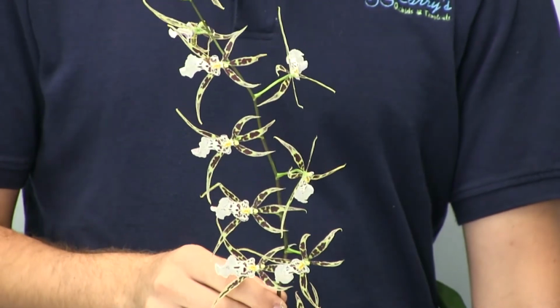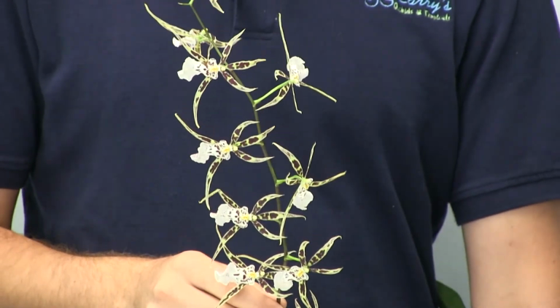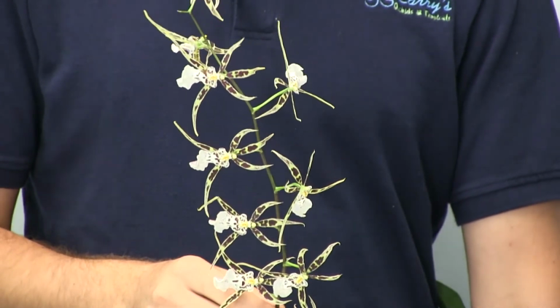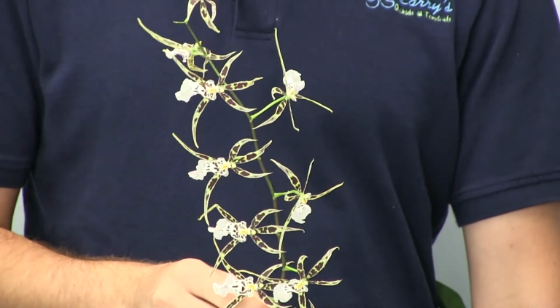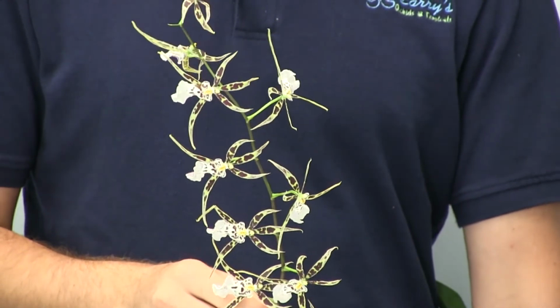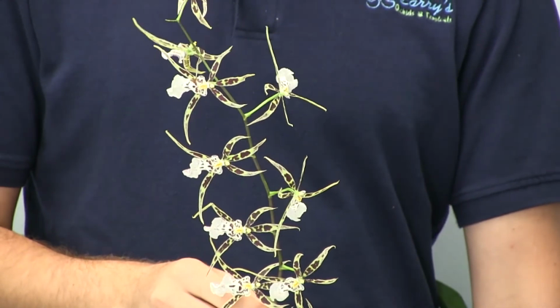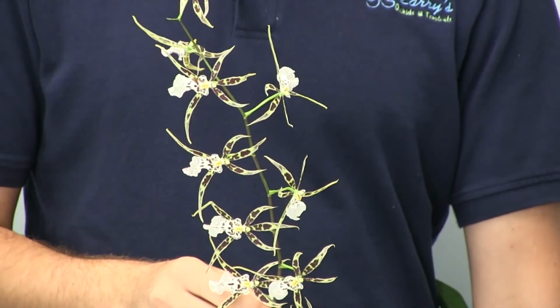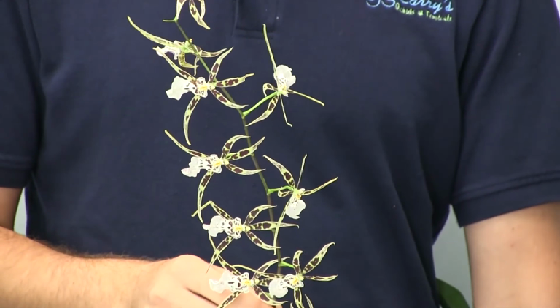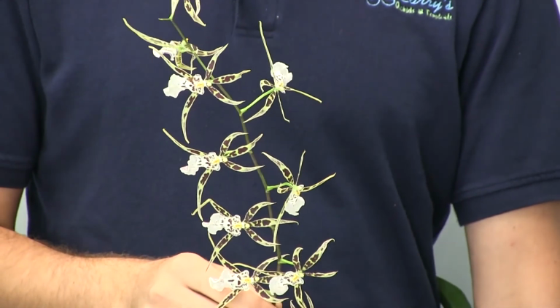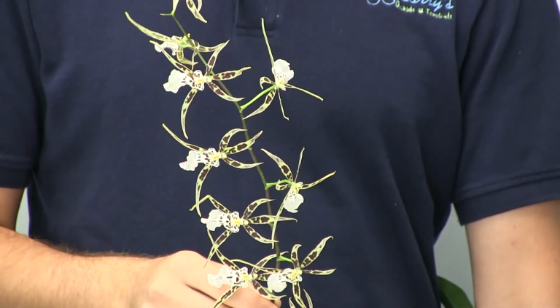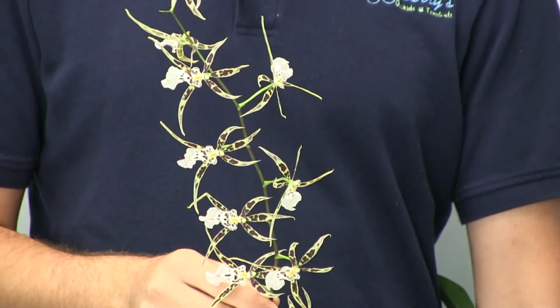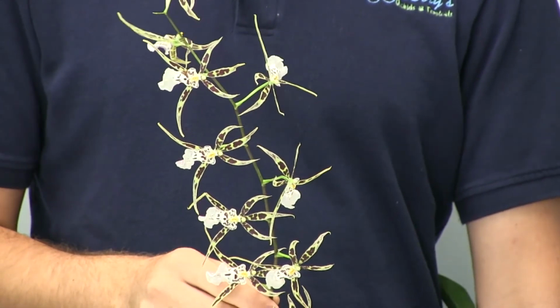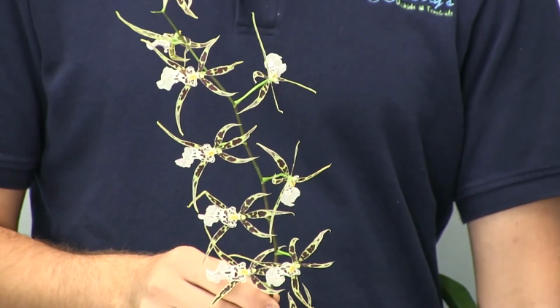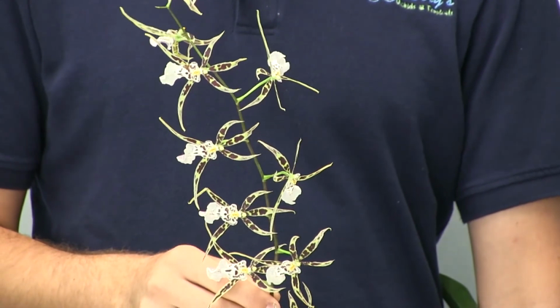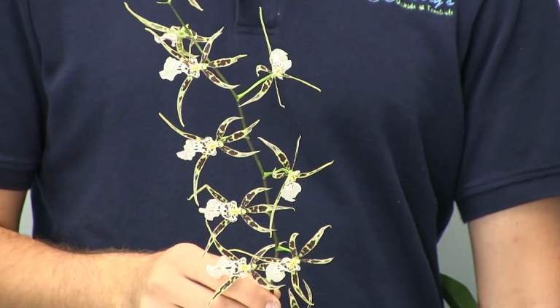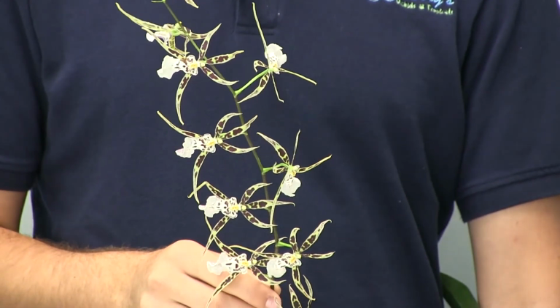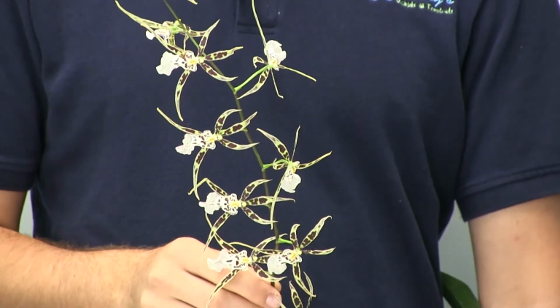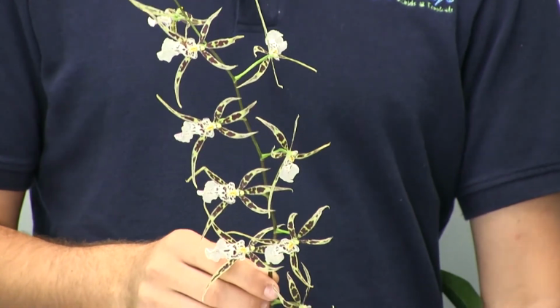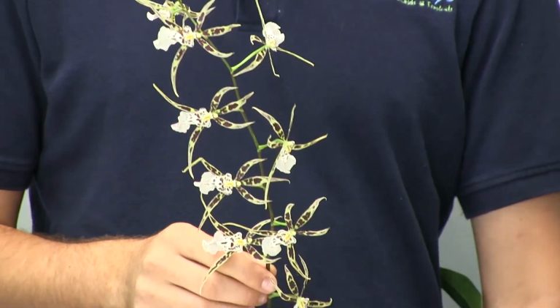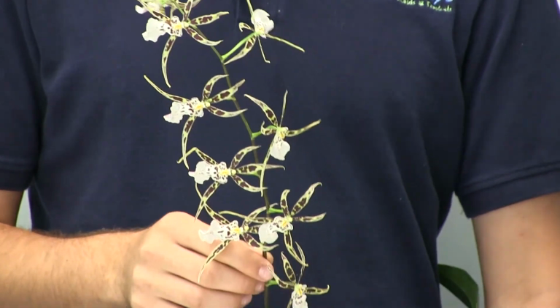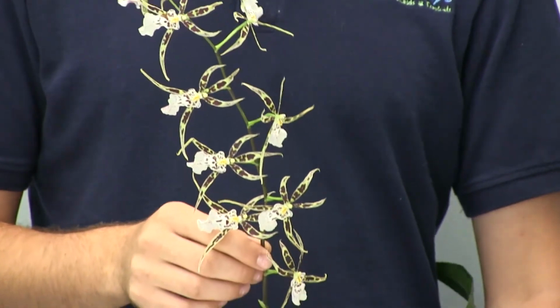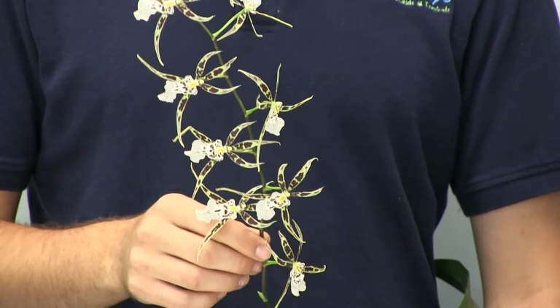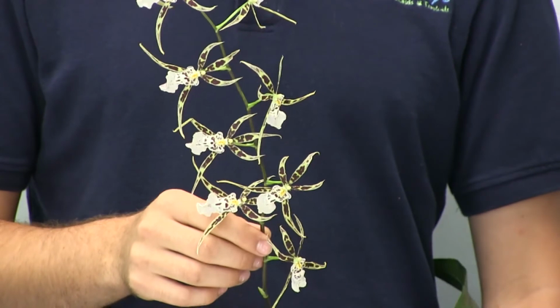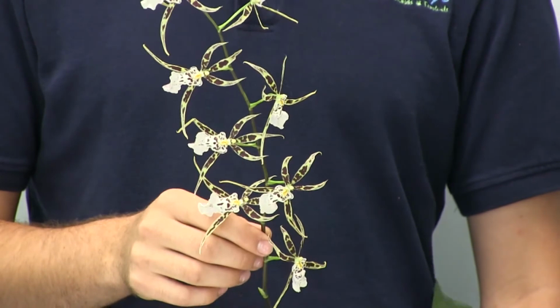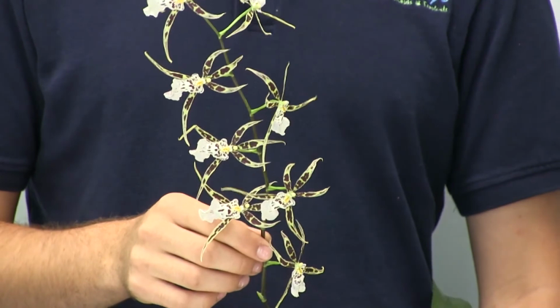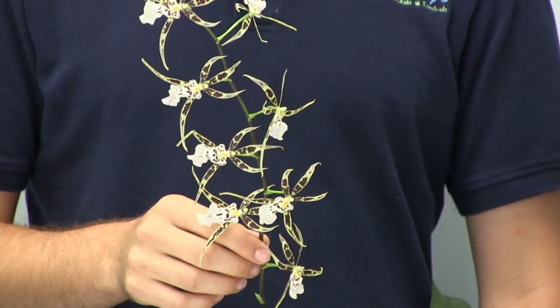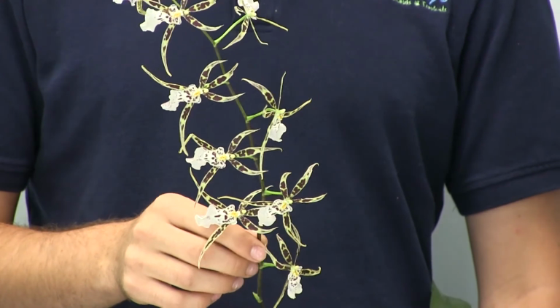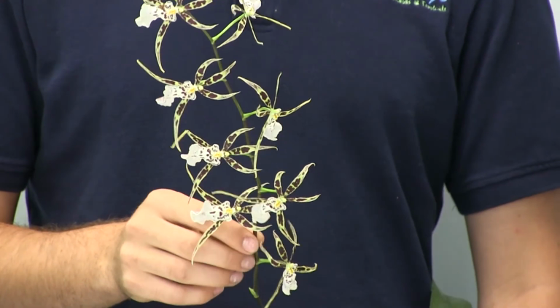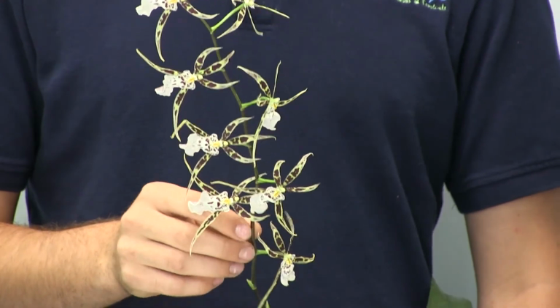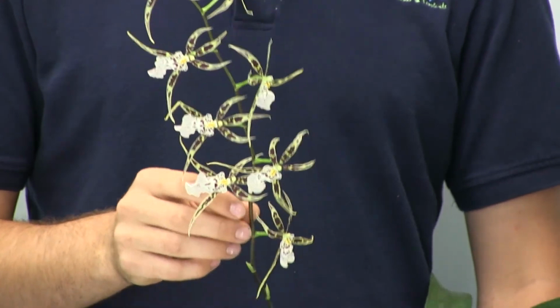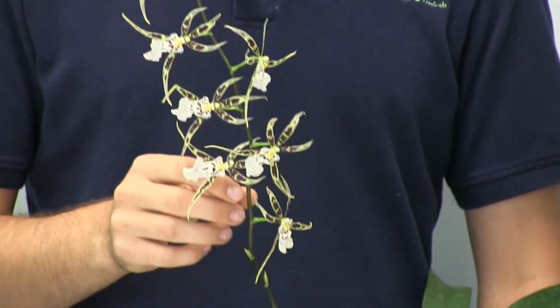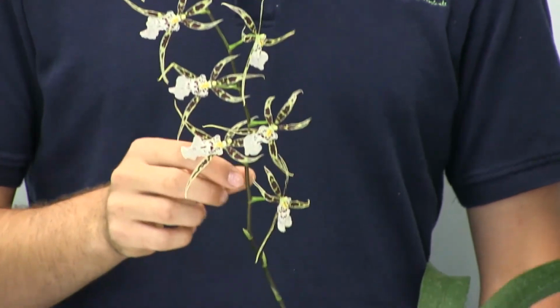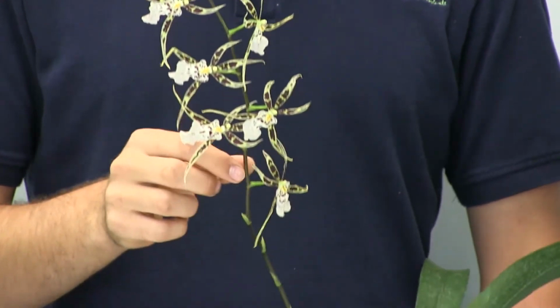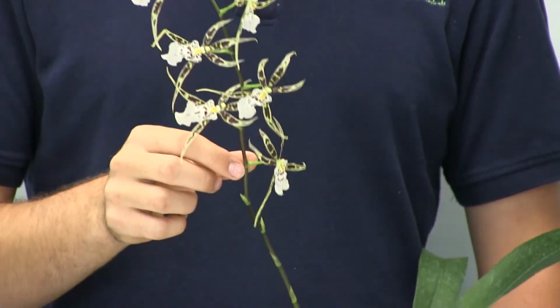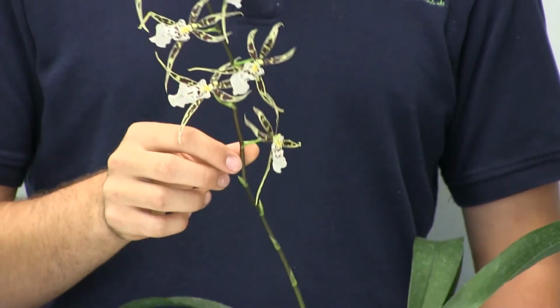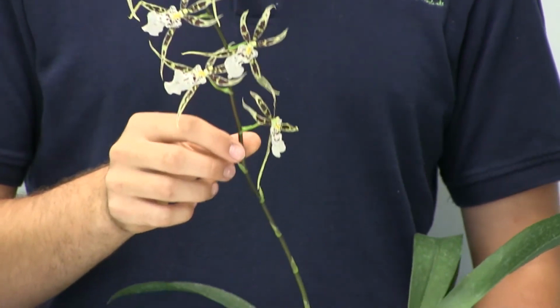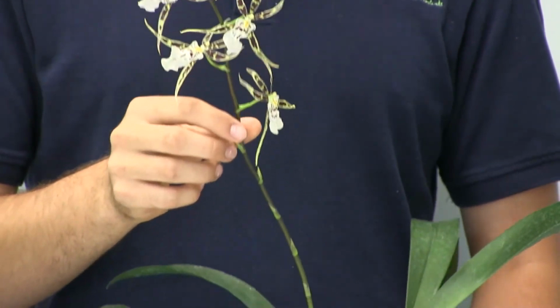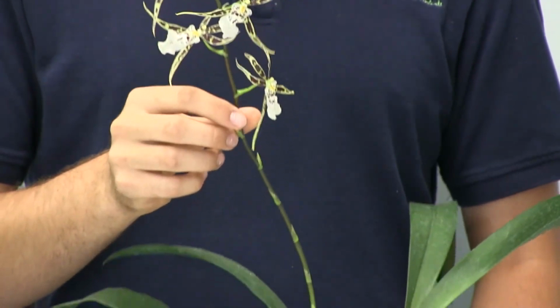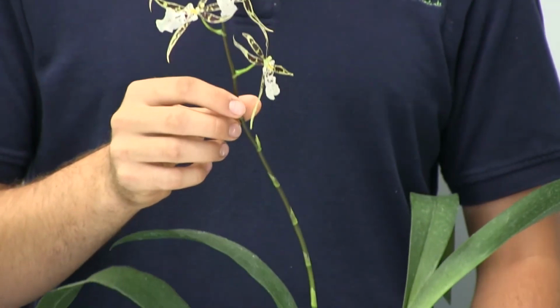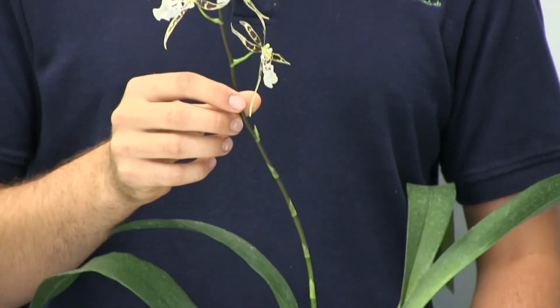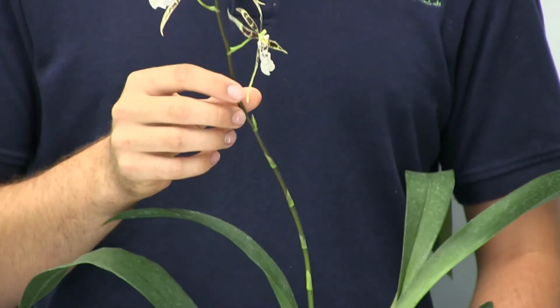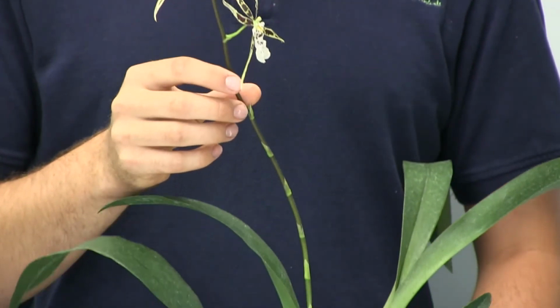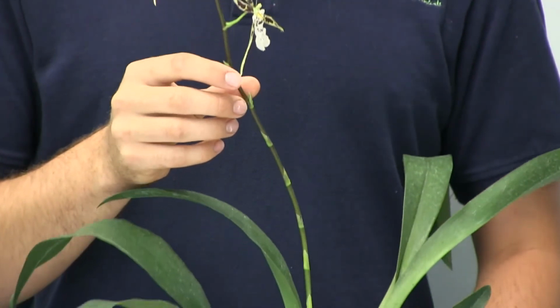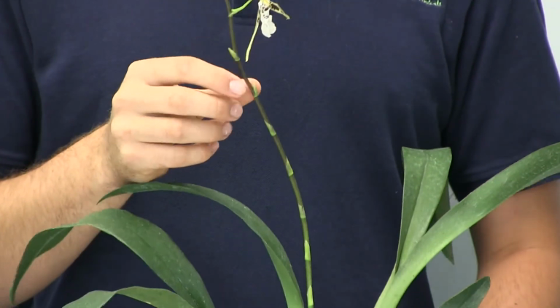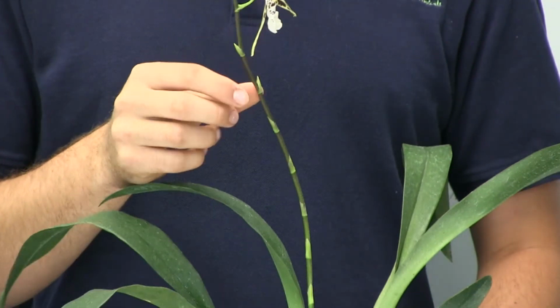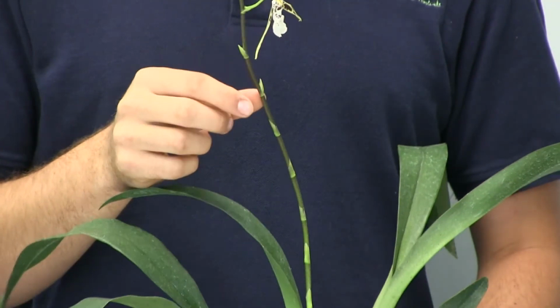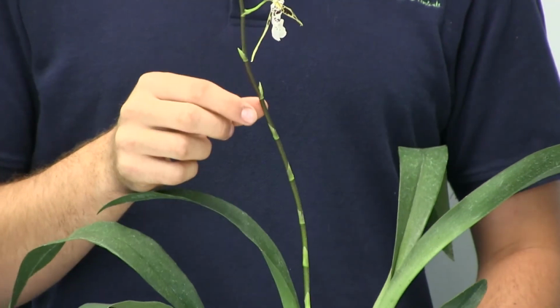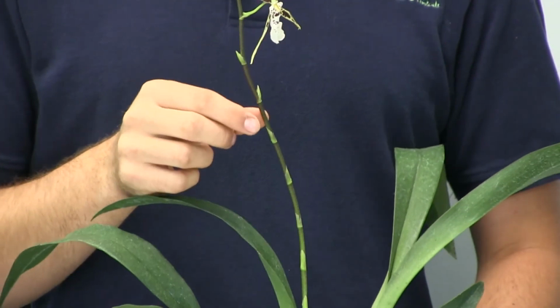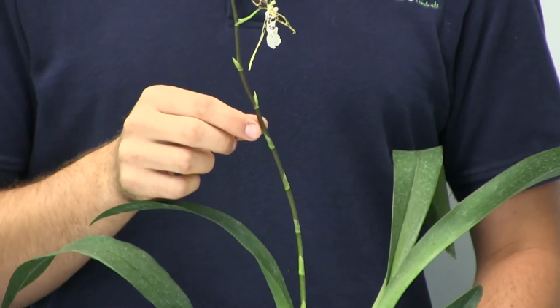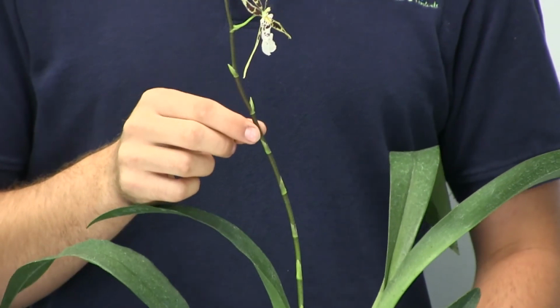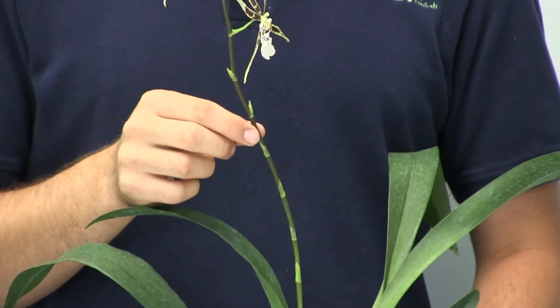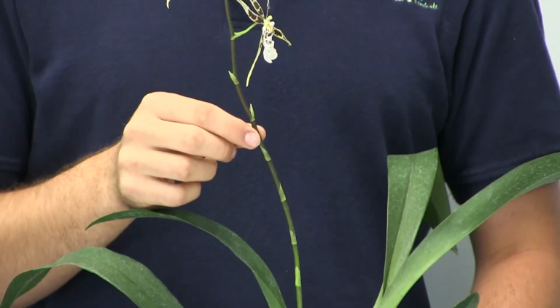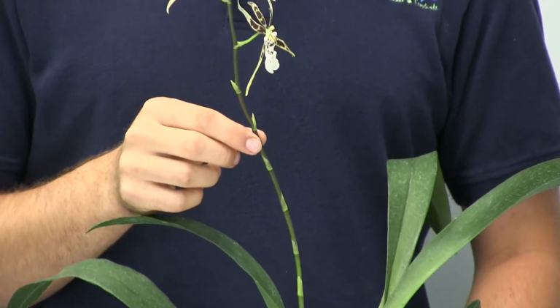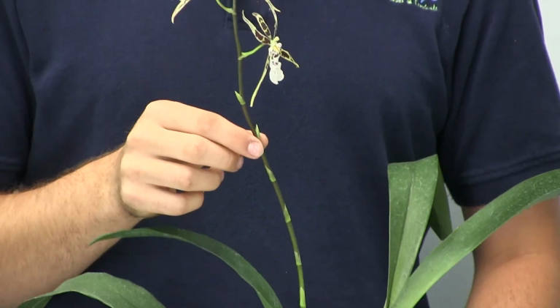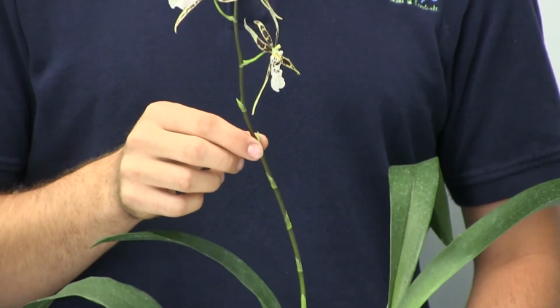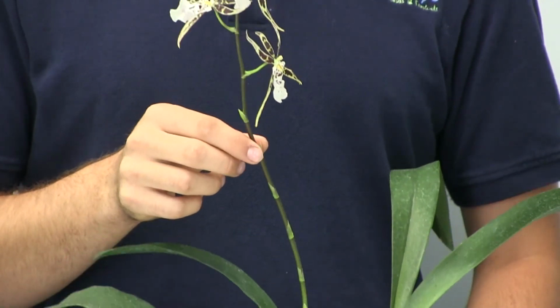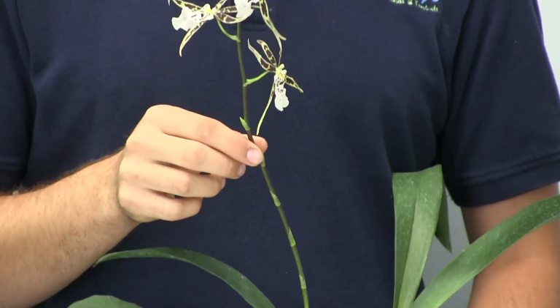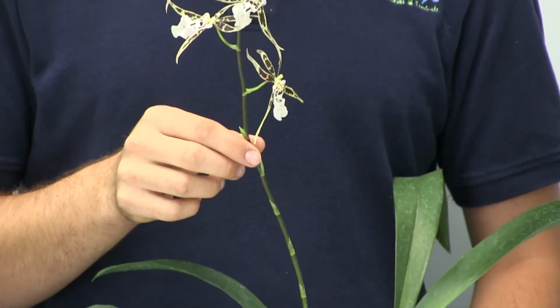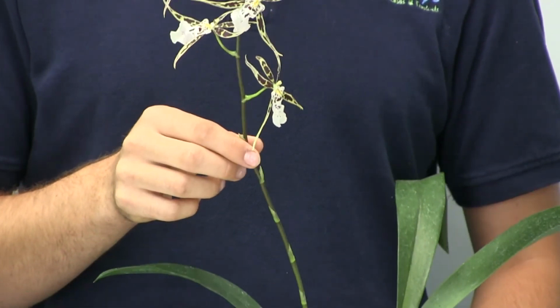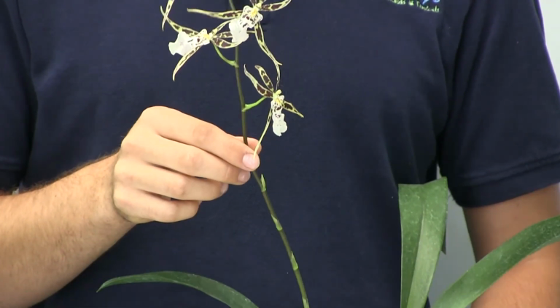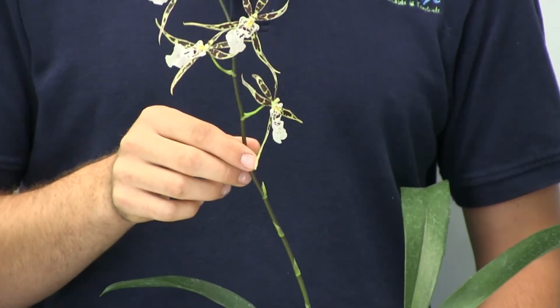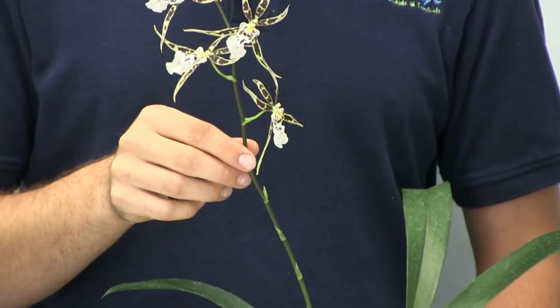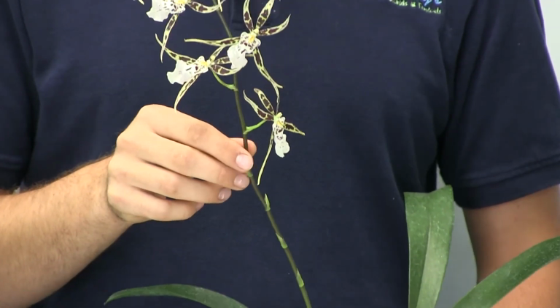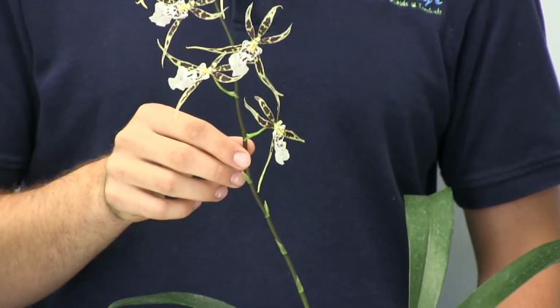It can bloom up to eight weeks when it is in bloom. The blooms do start at the very bottom of the inflorescence and work their way up.